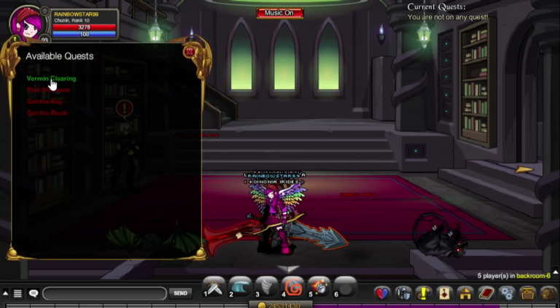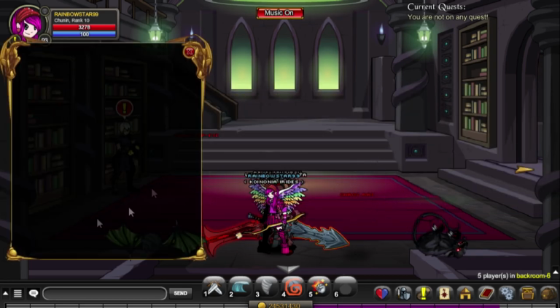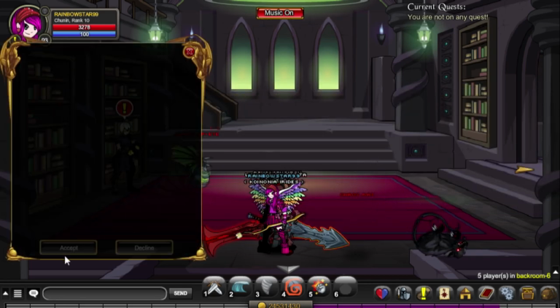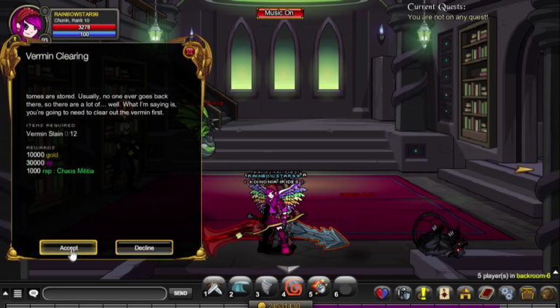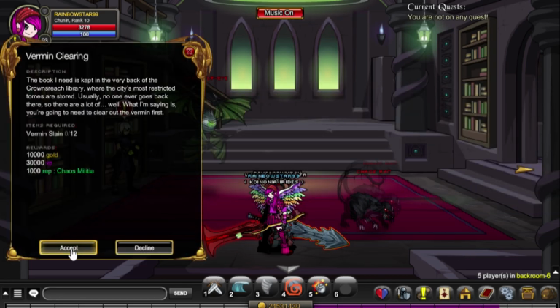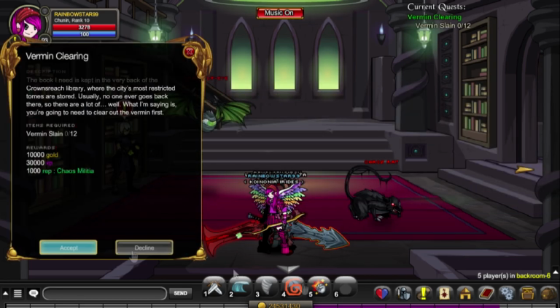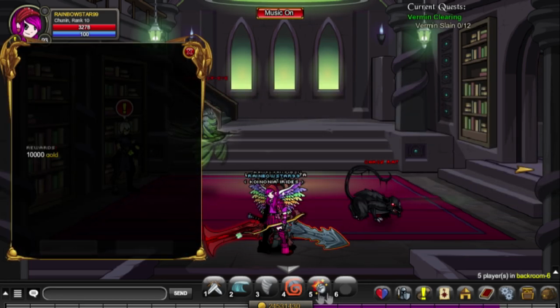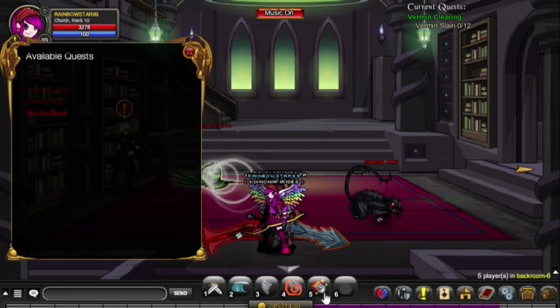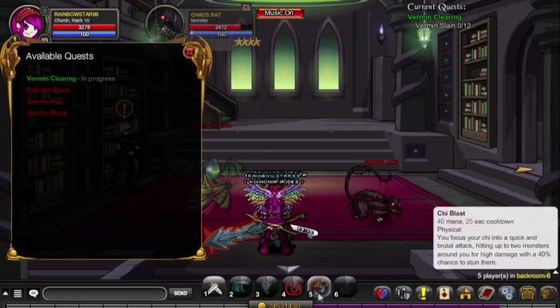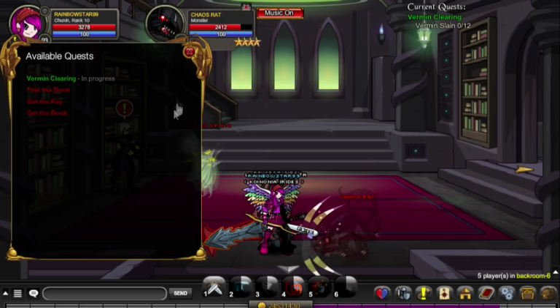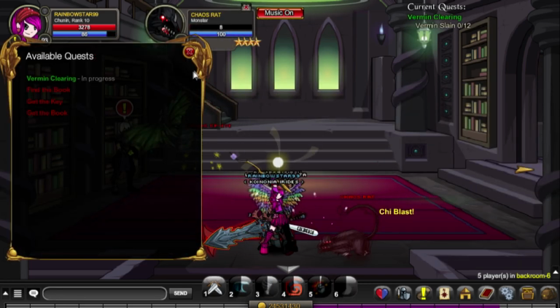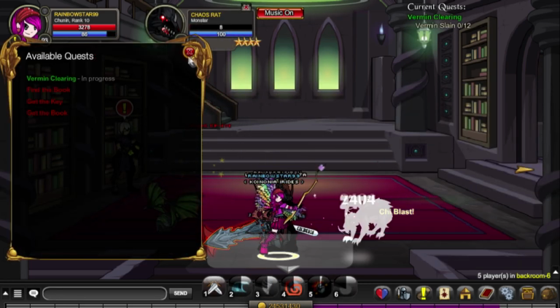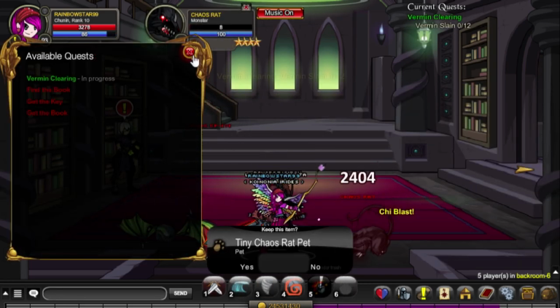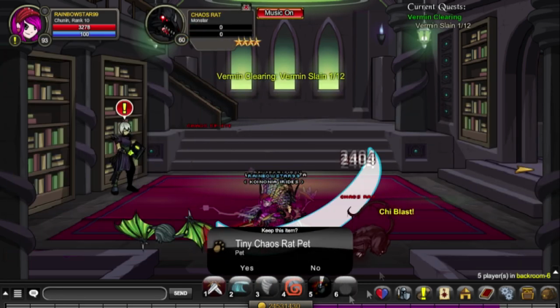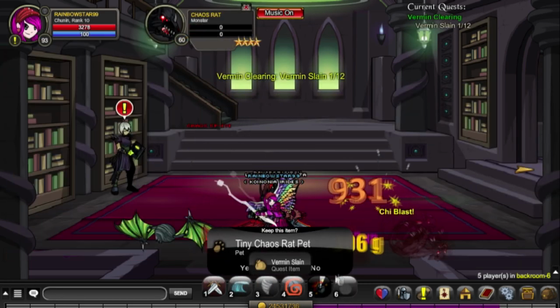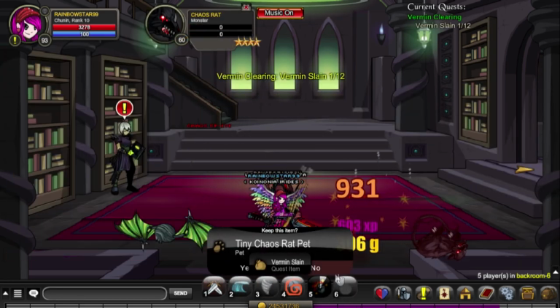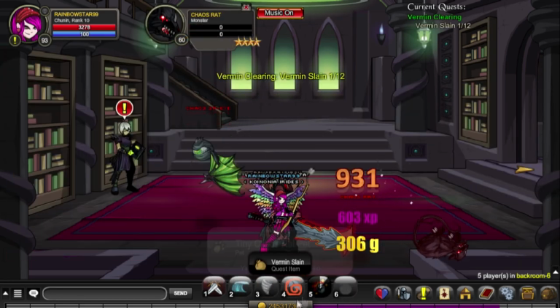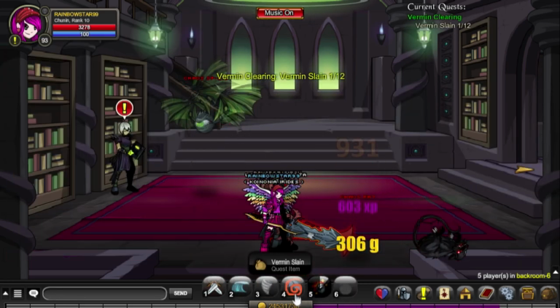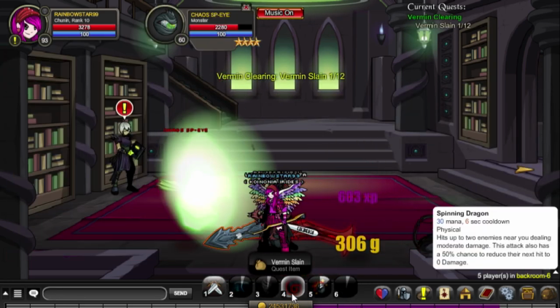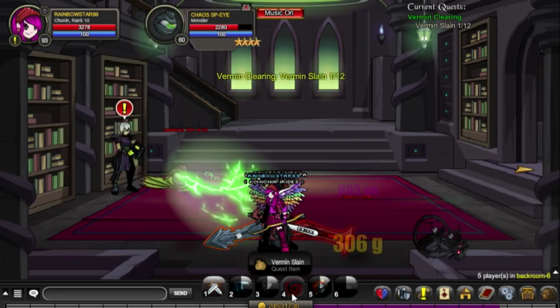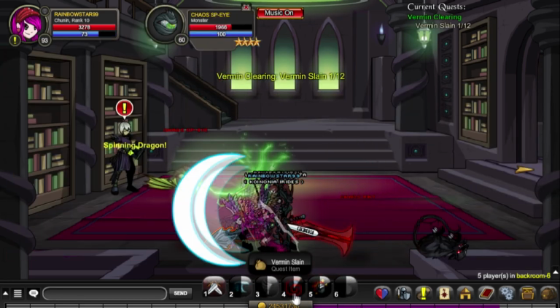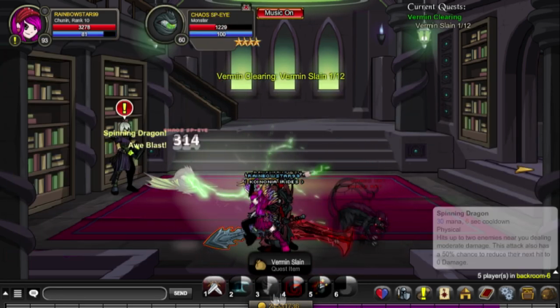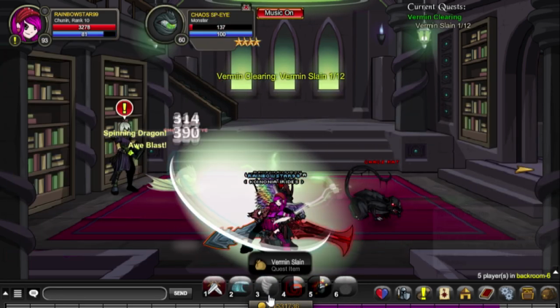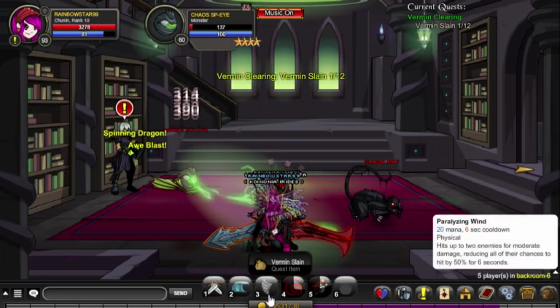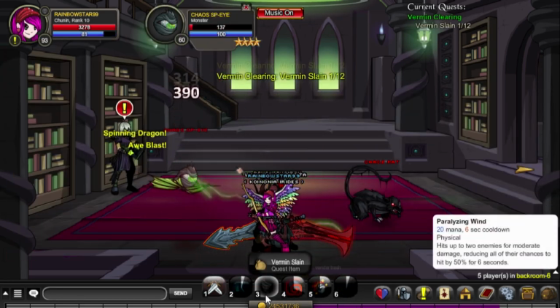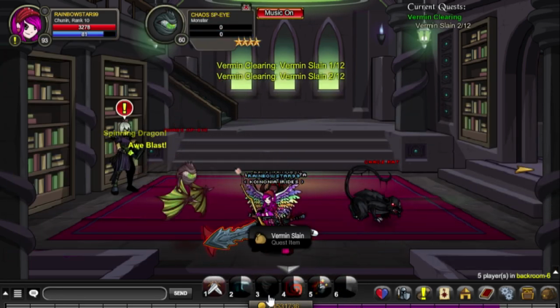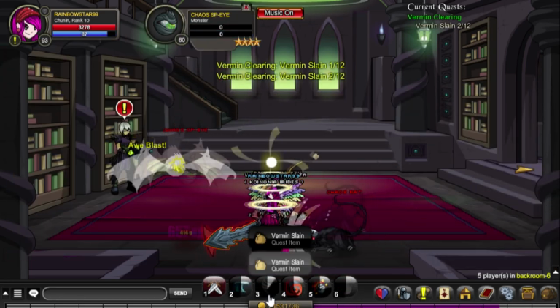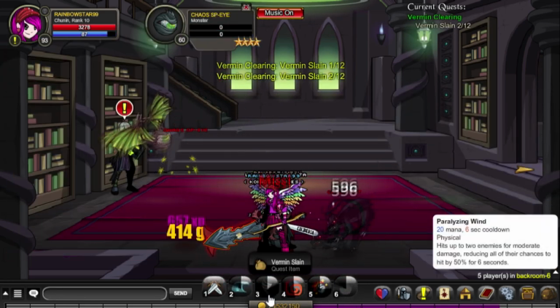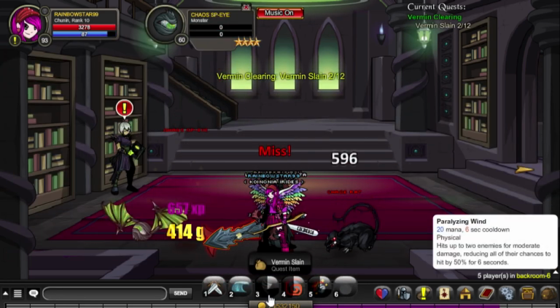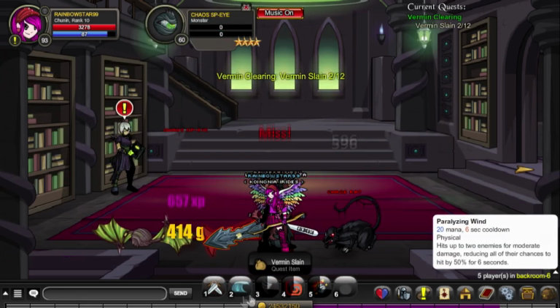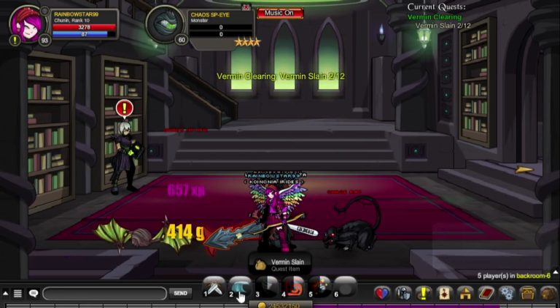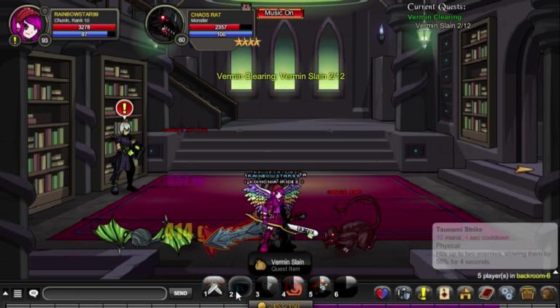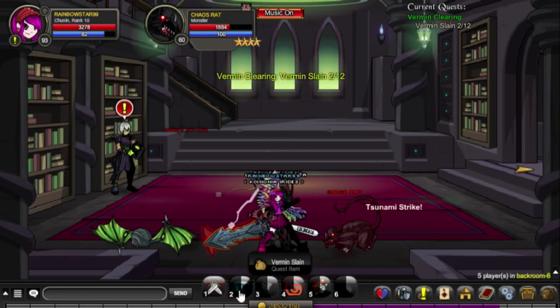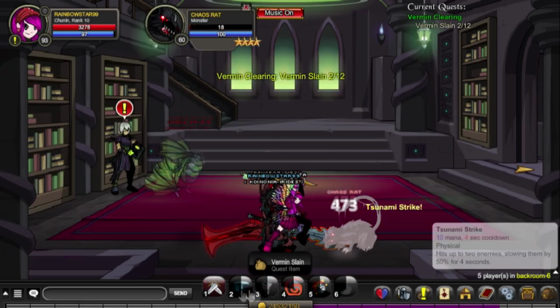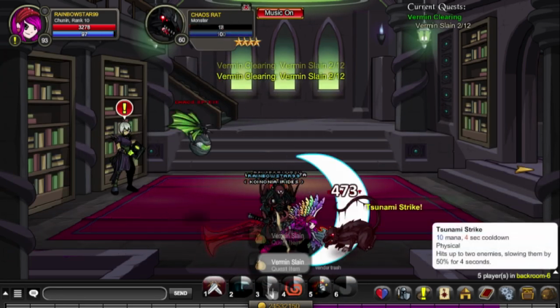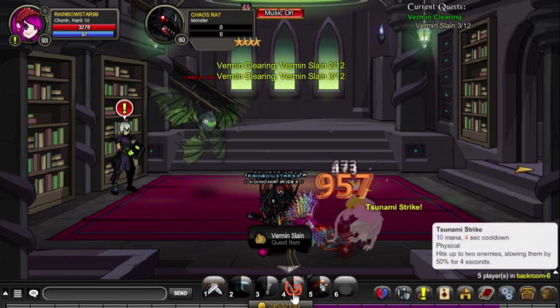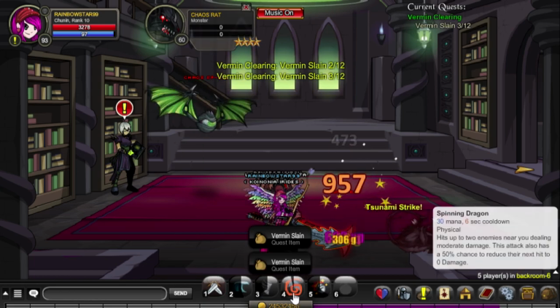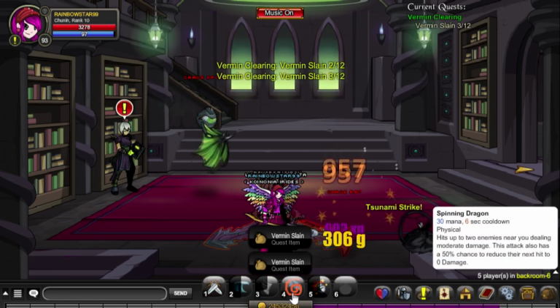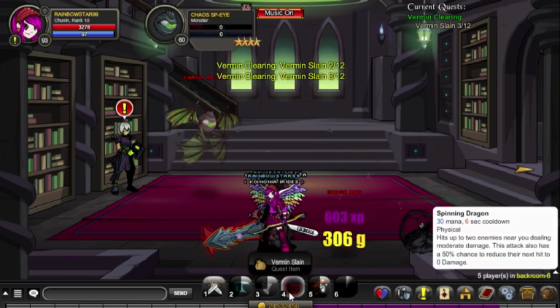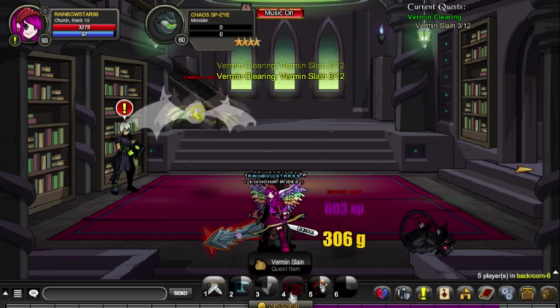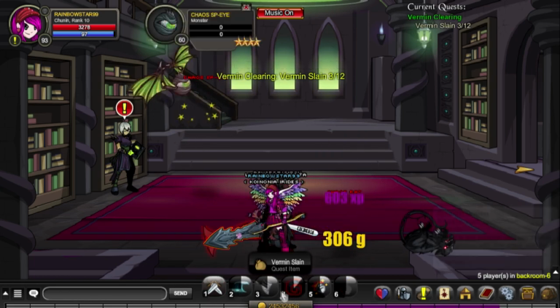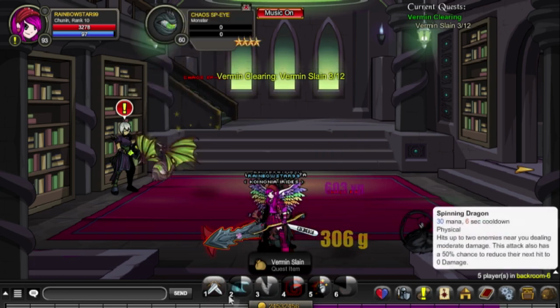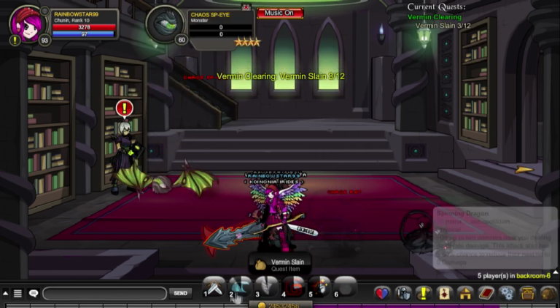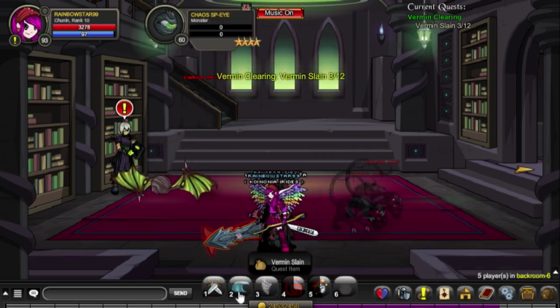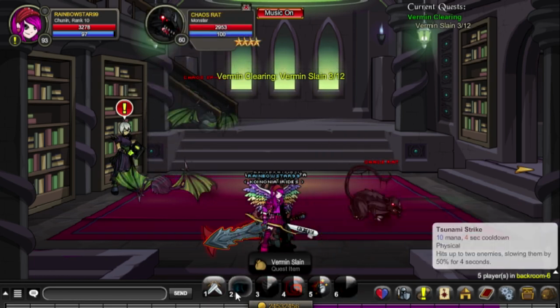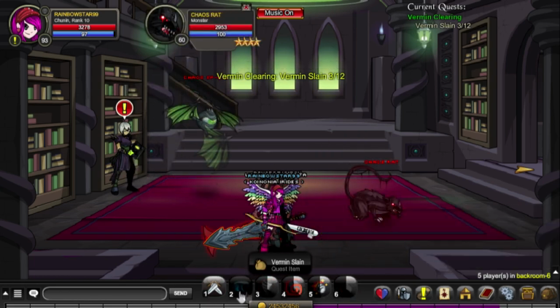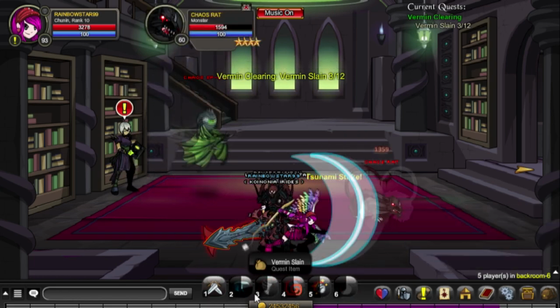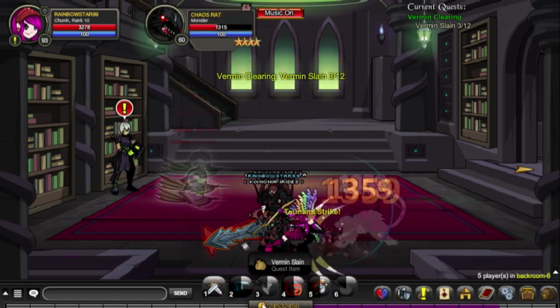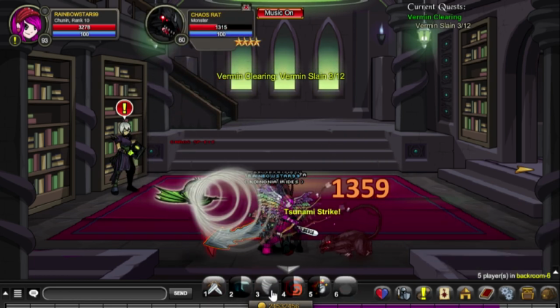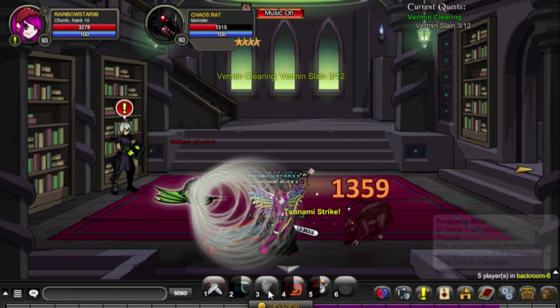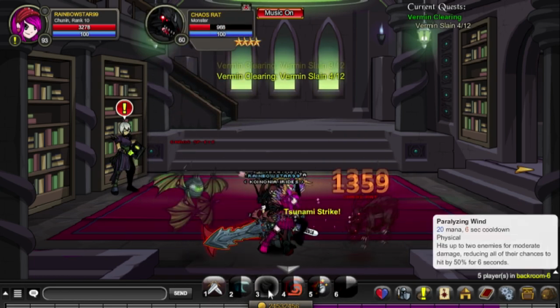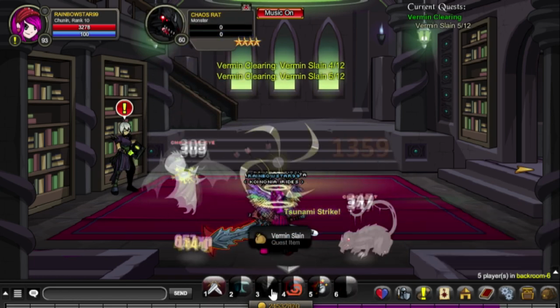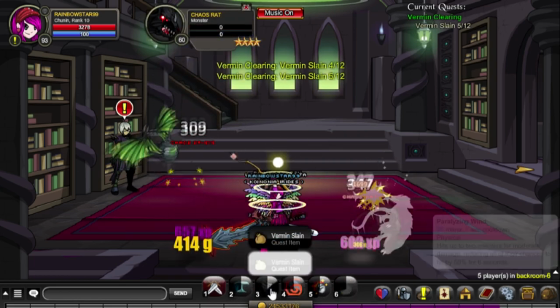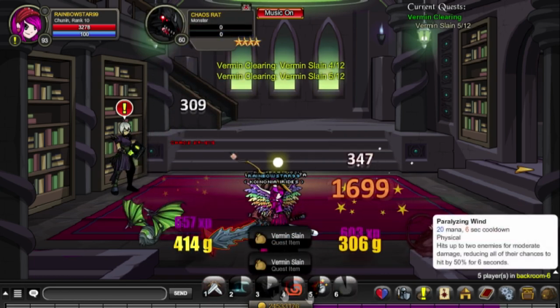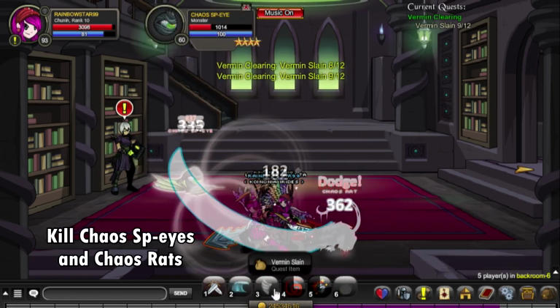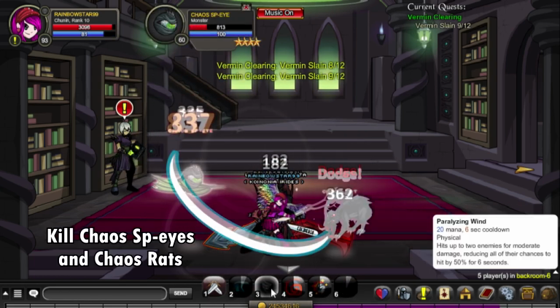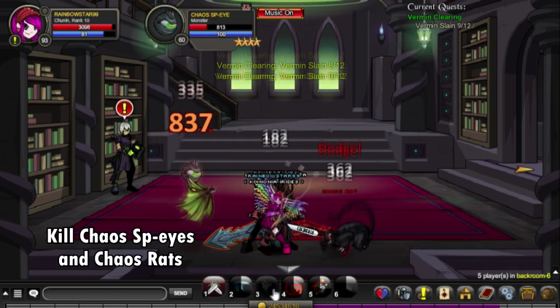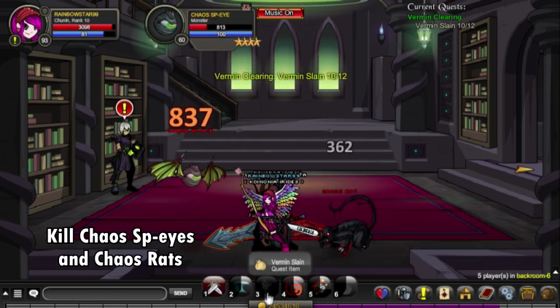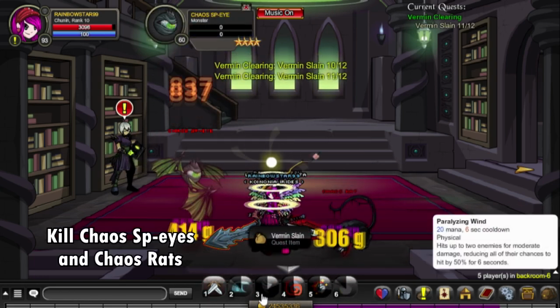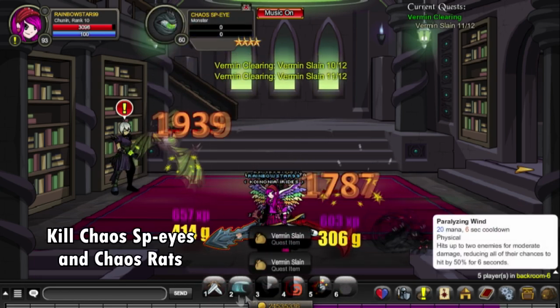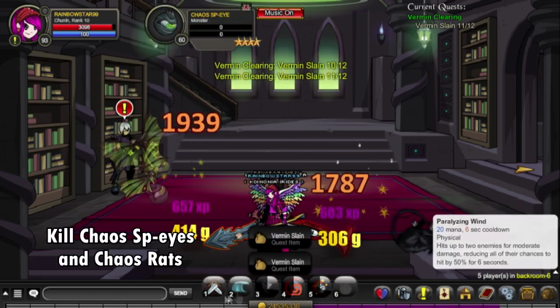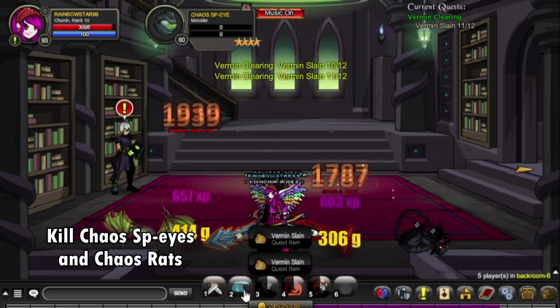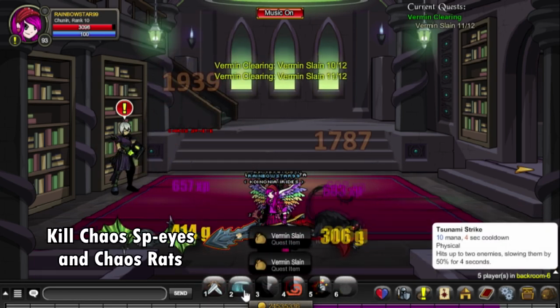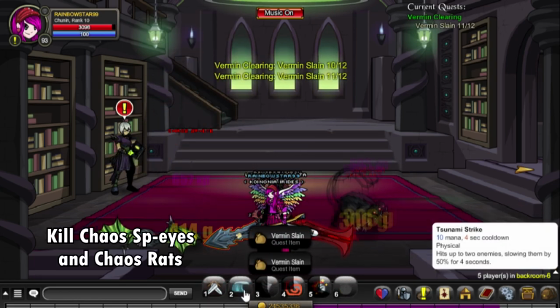Moving on to the next area, in the first quest we will be killing the chaos rat and the chaos spy axe.